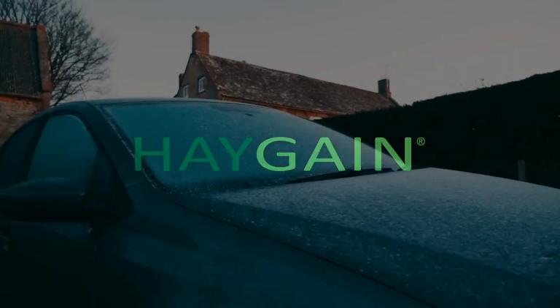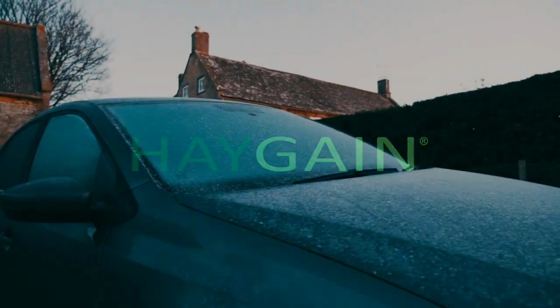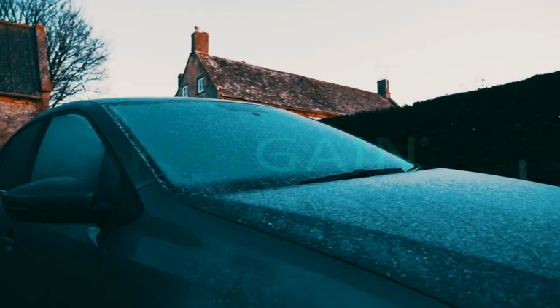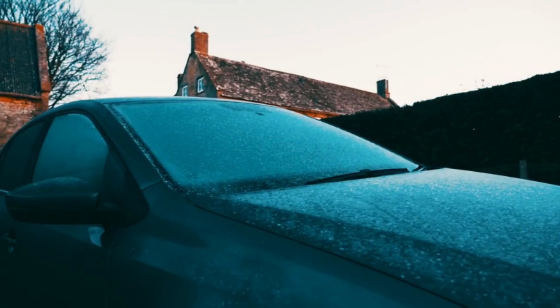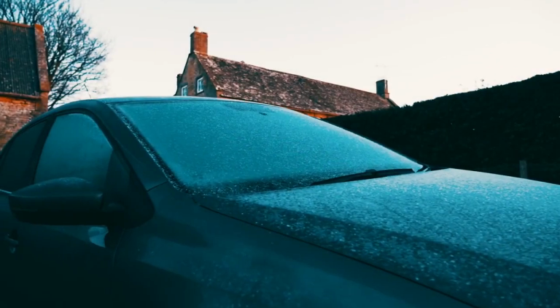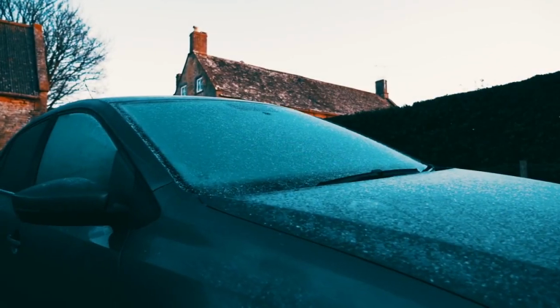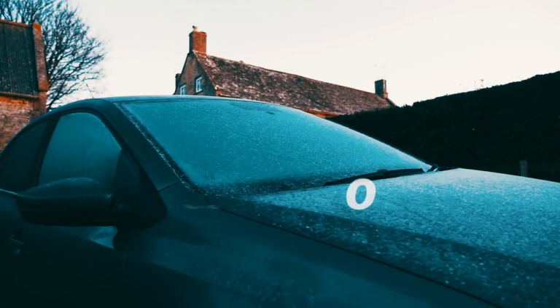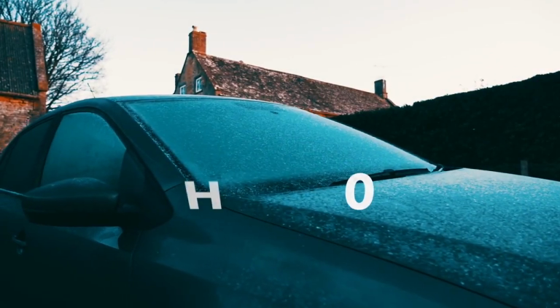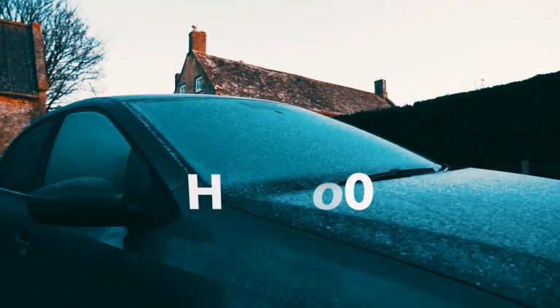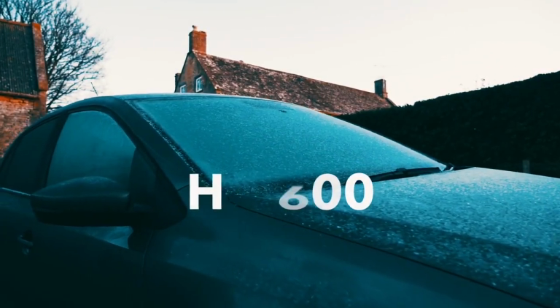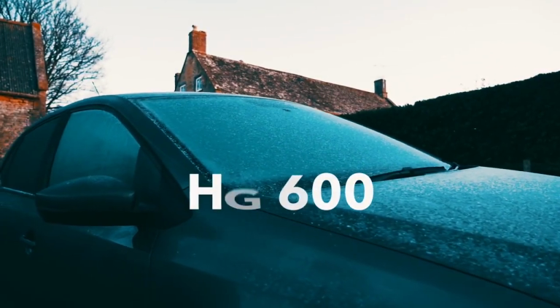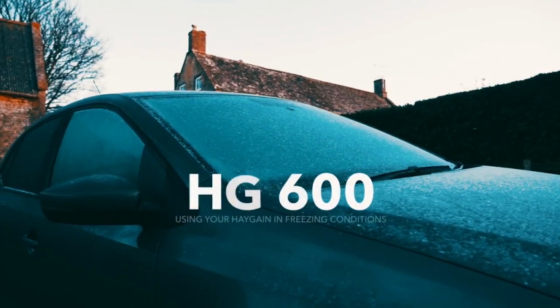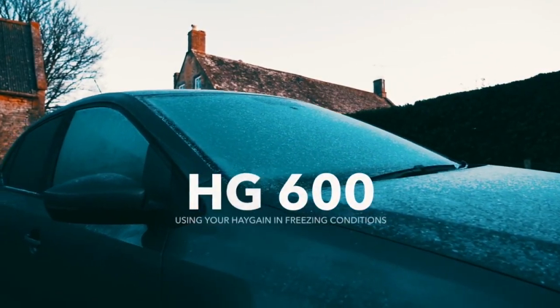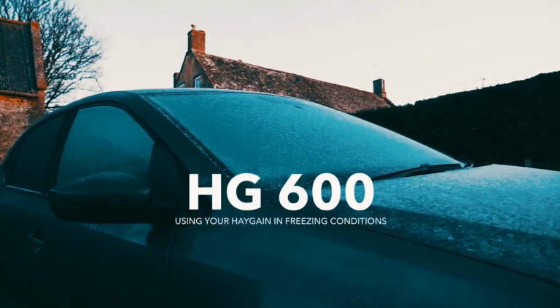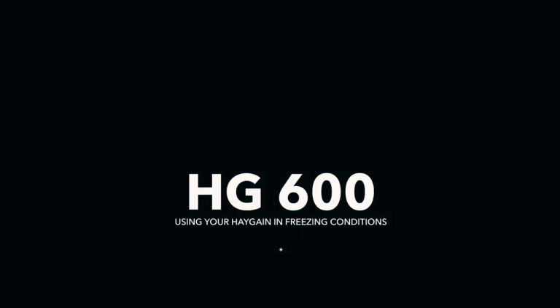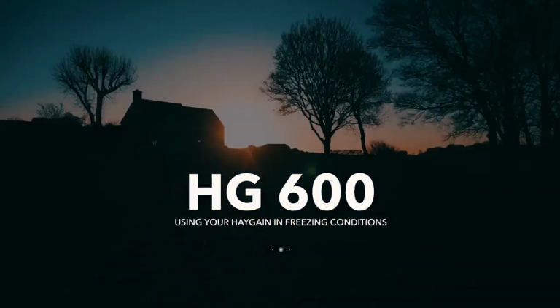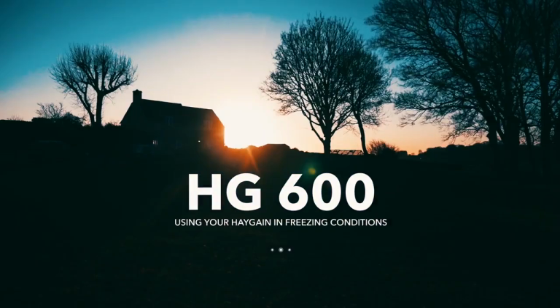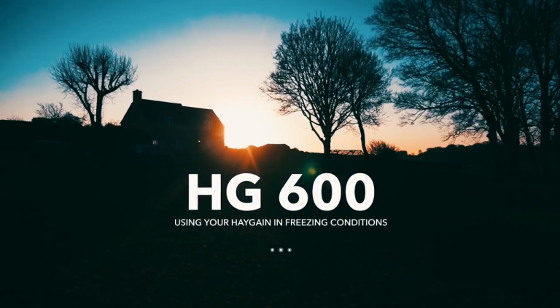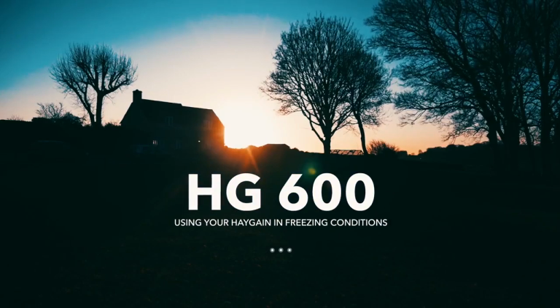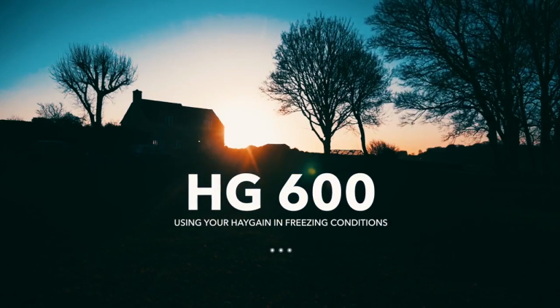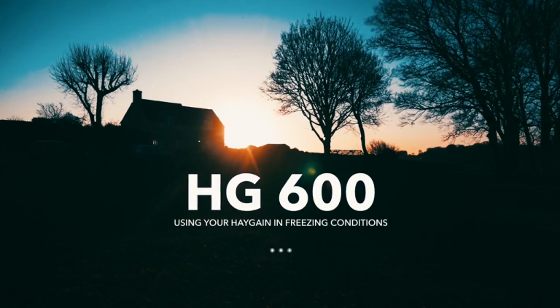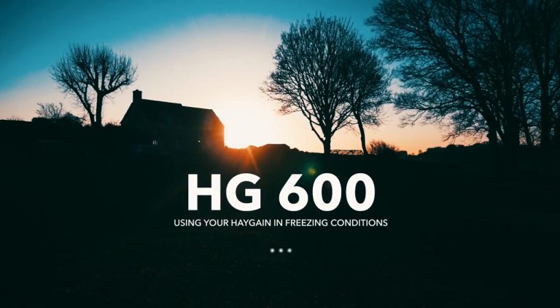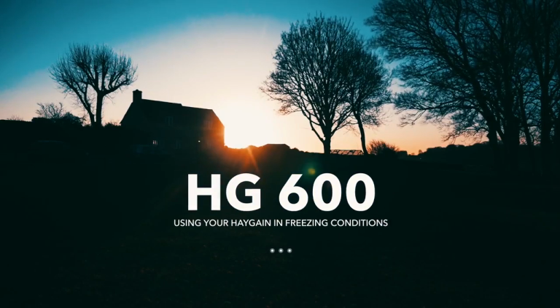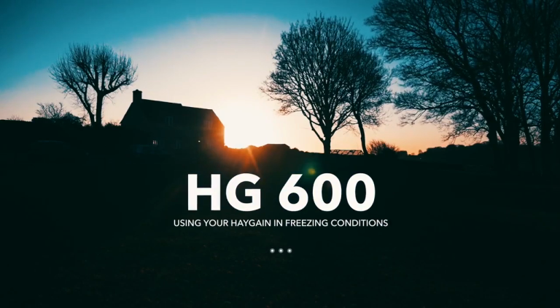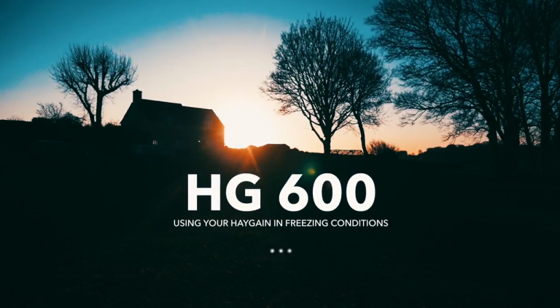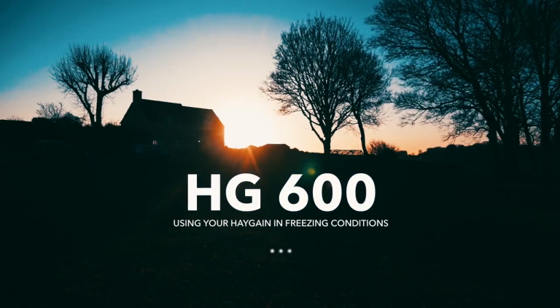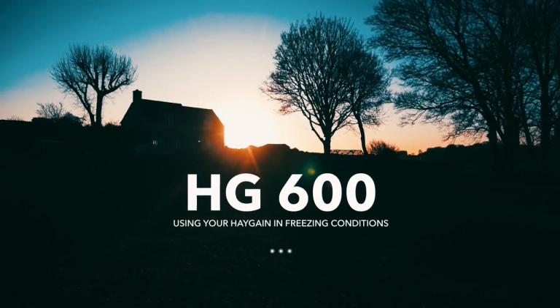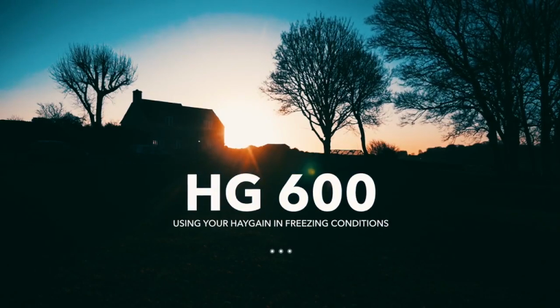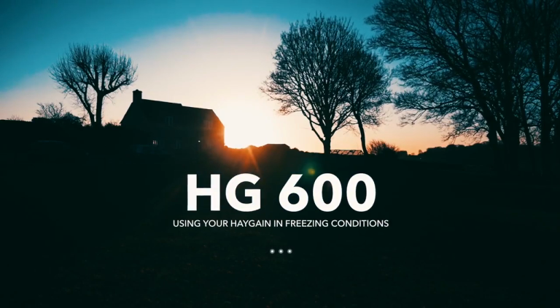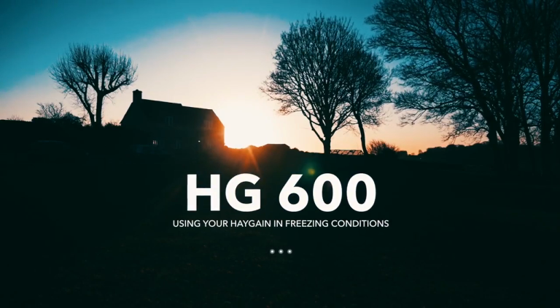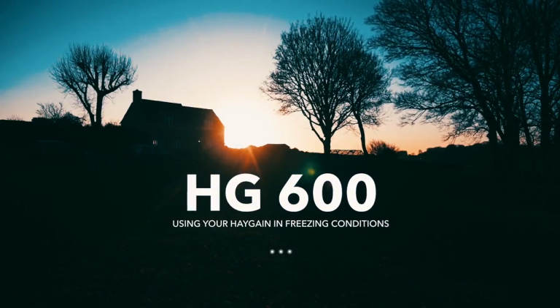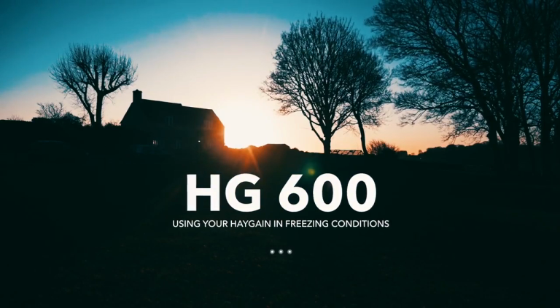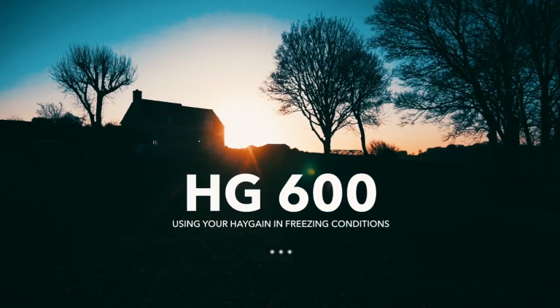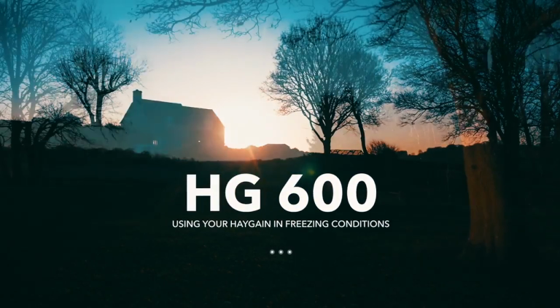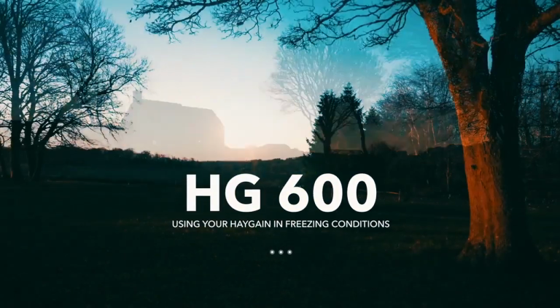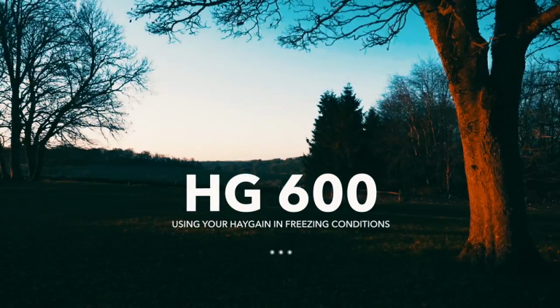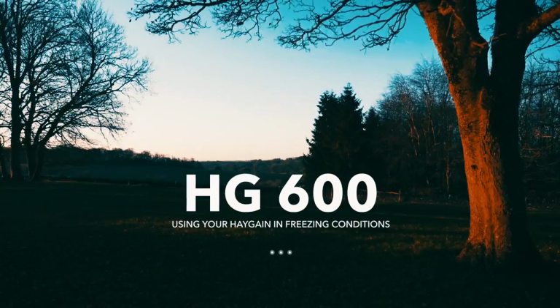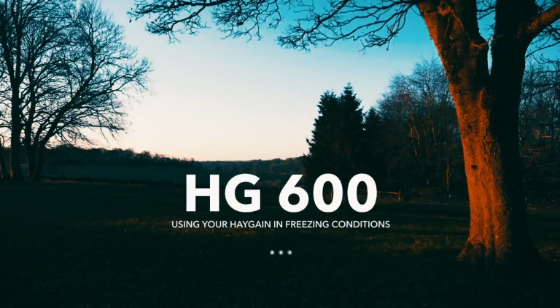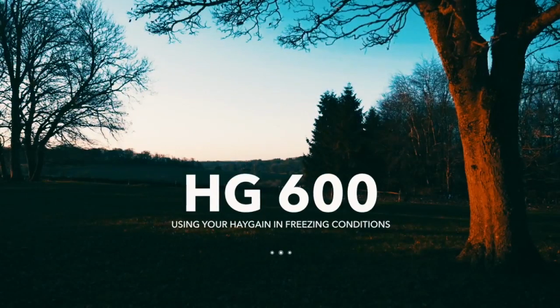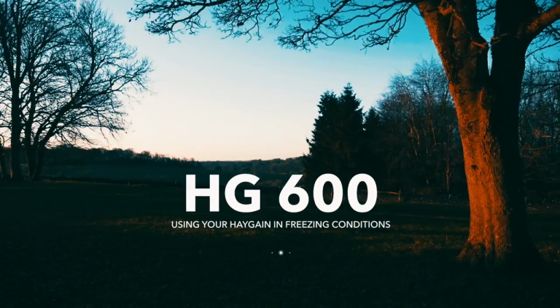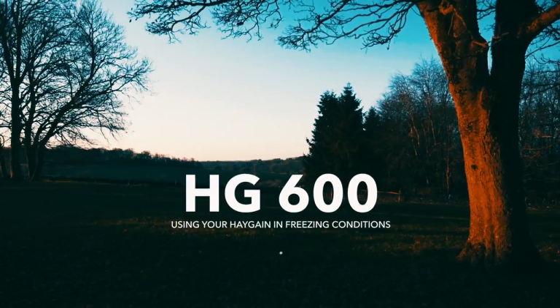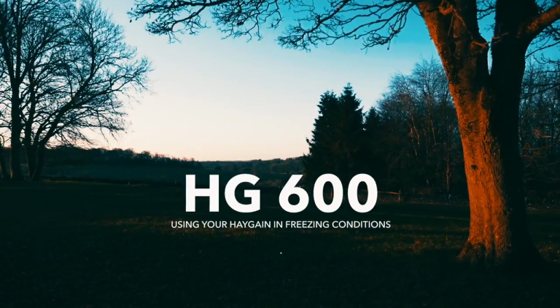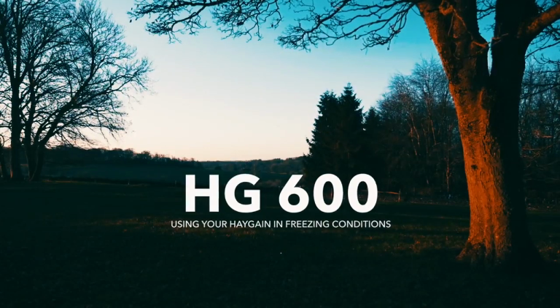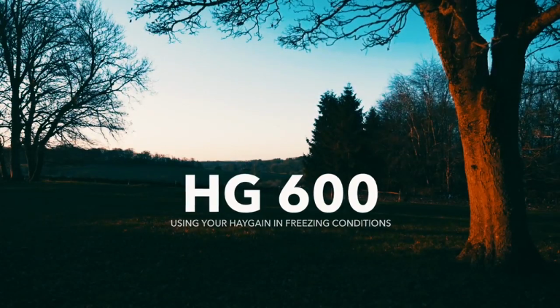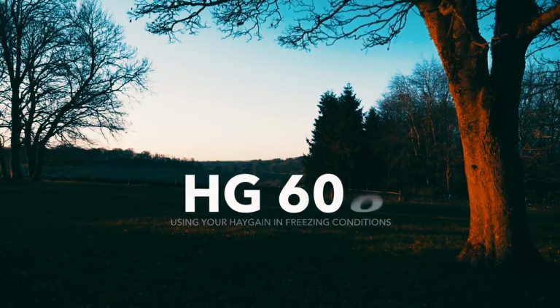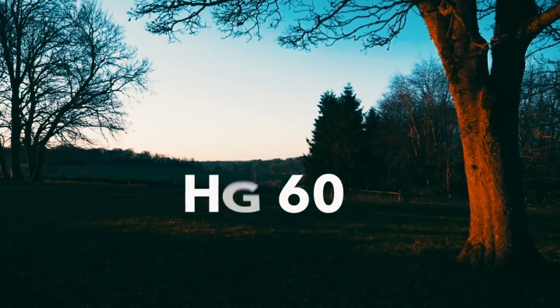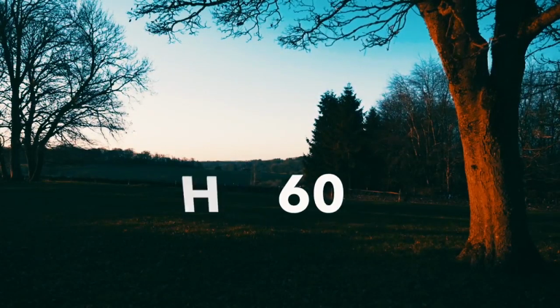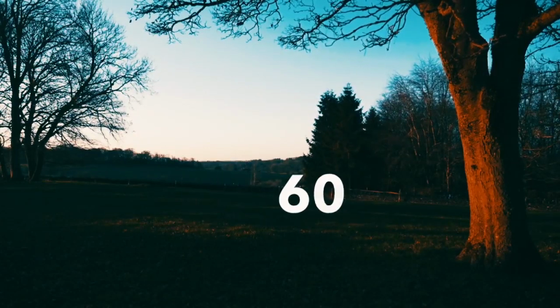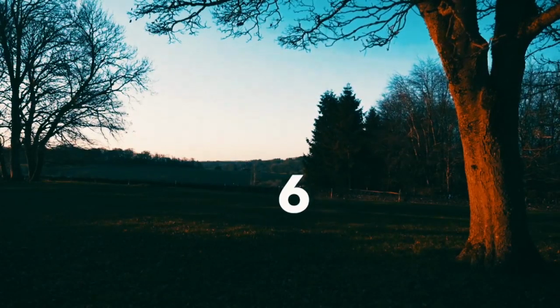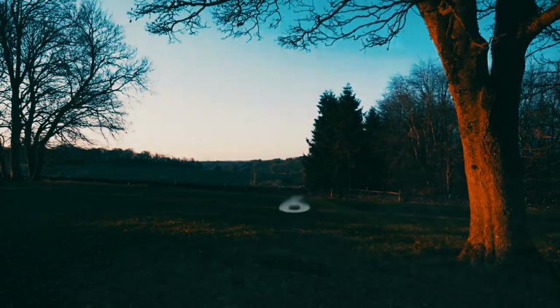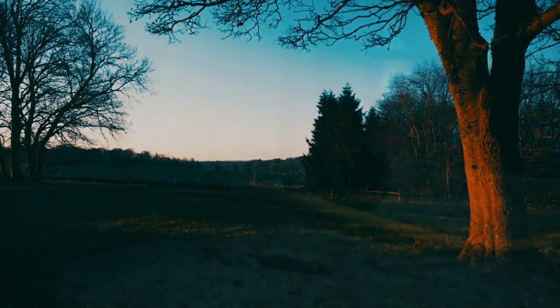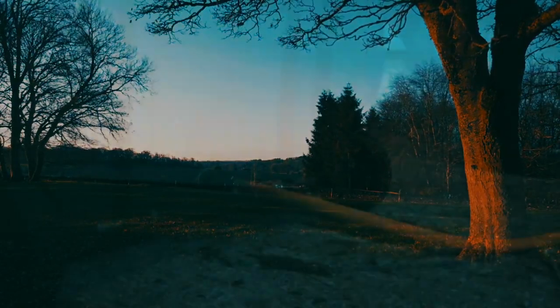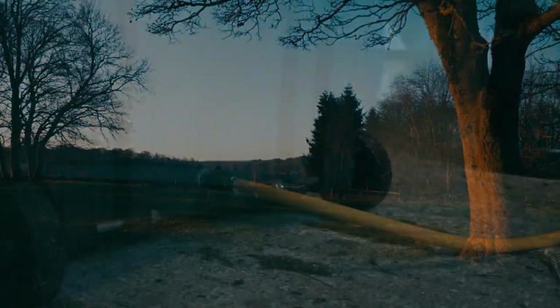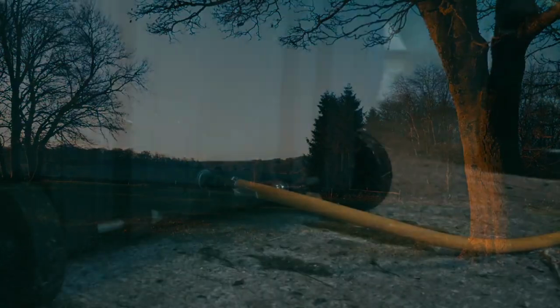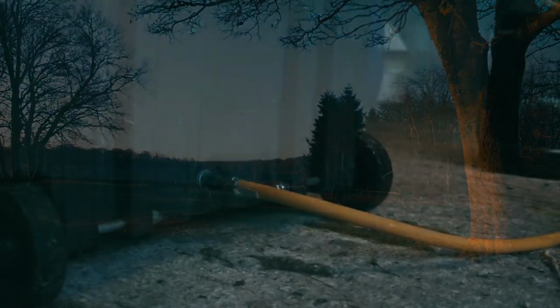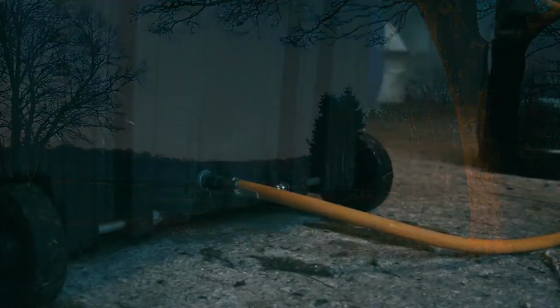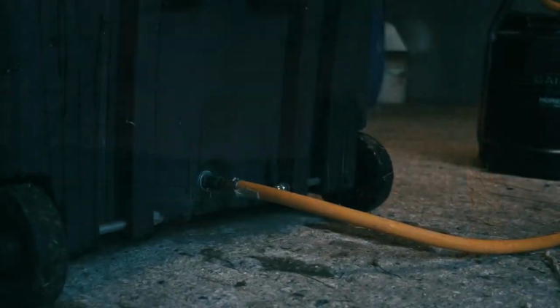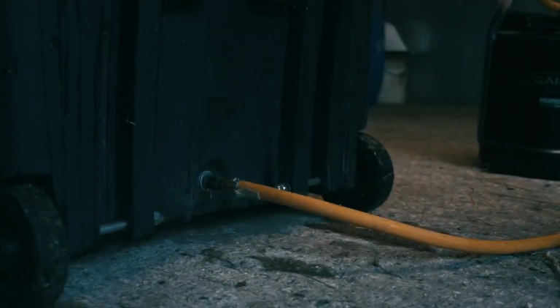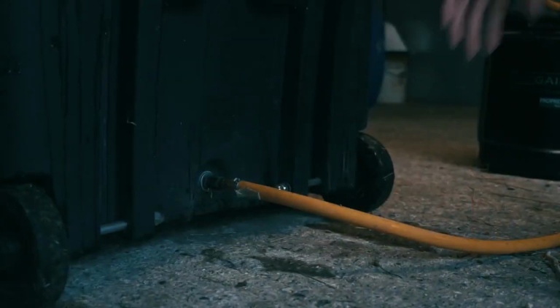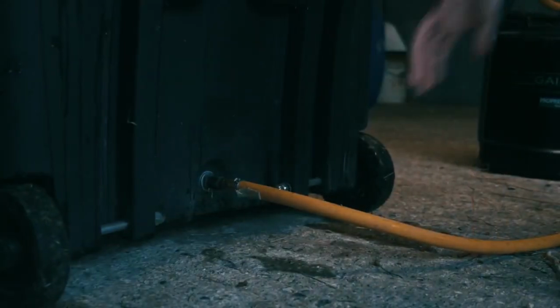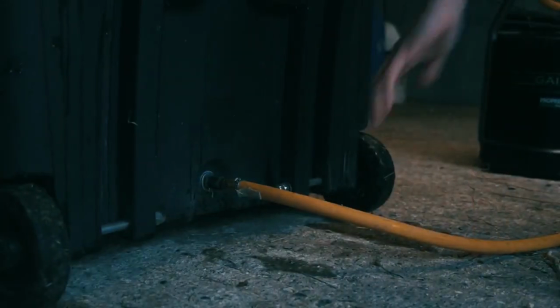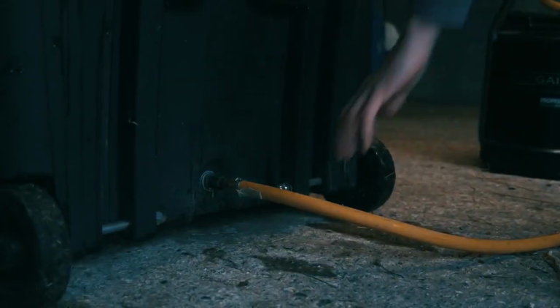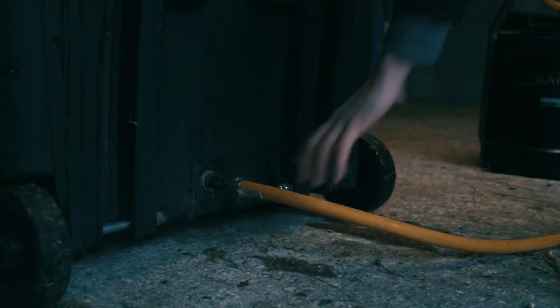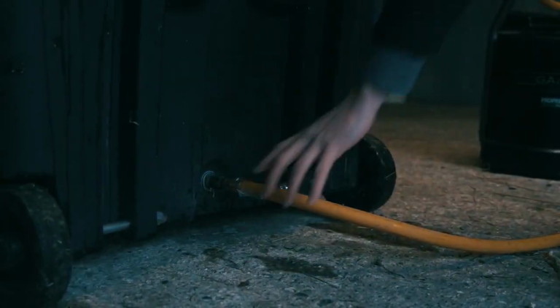Freezing conditions? Here are a few tips to keep your Haygain HG600 running smoothly in sub-zero temperatures.